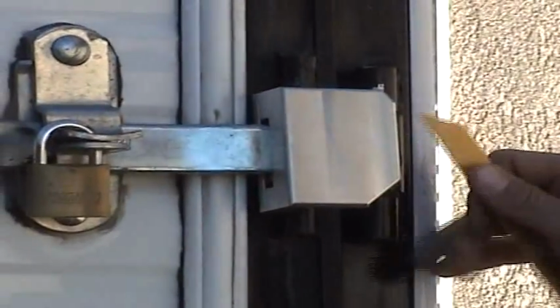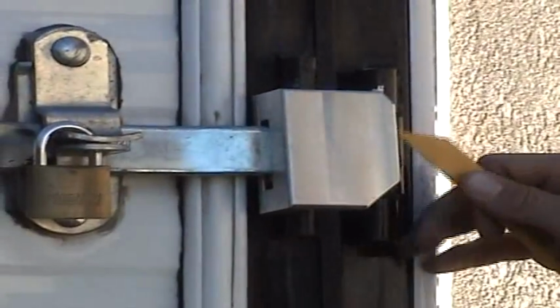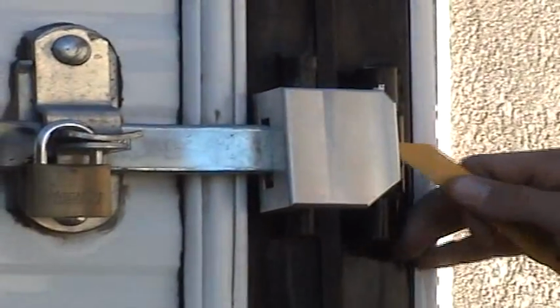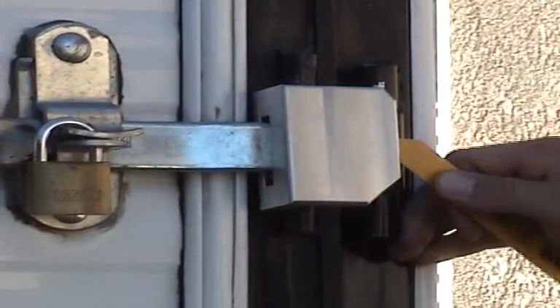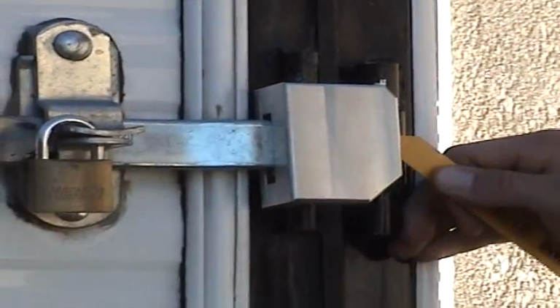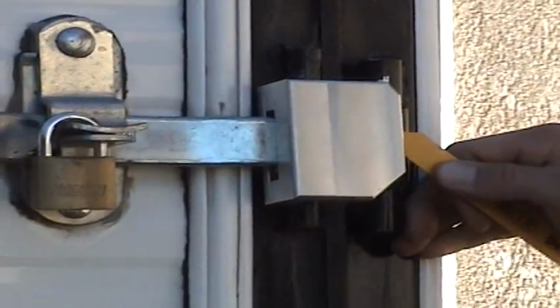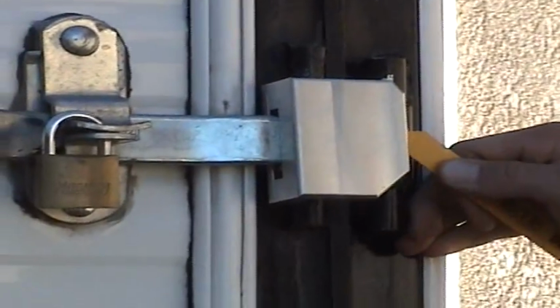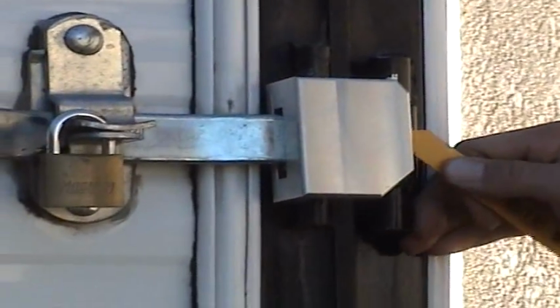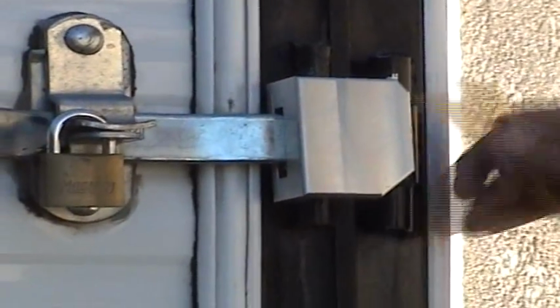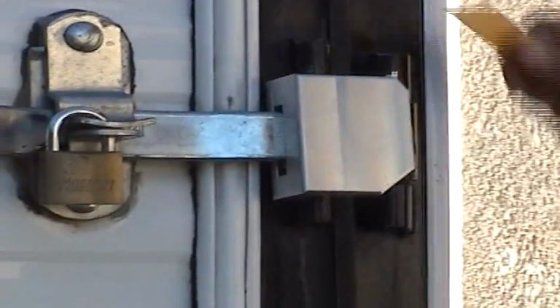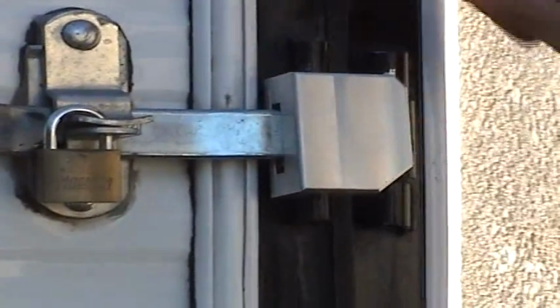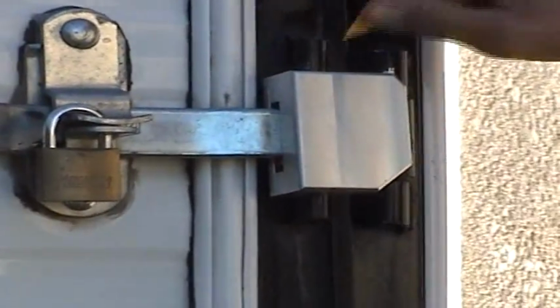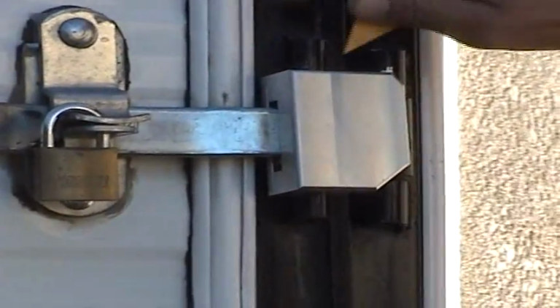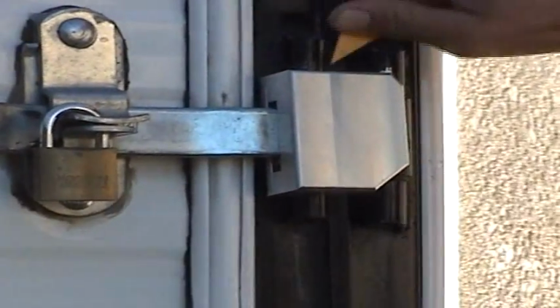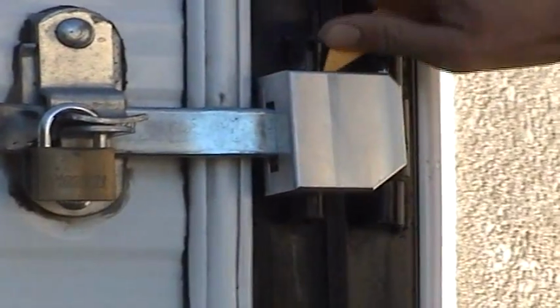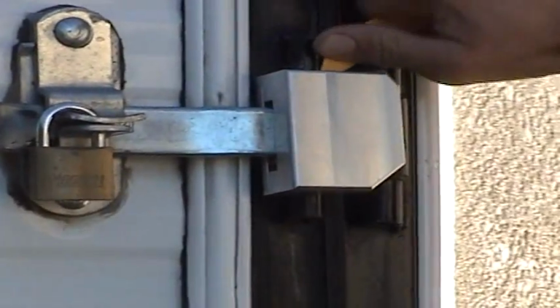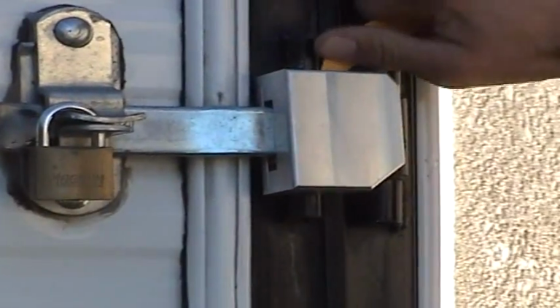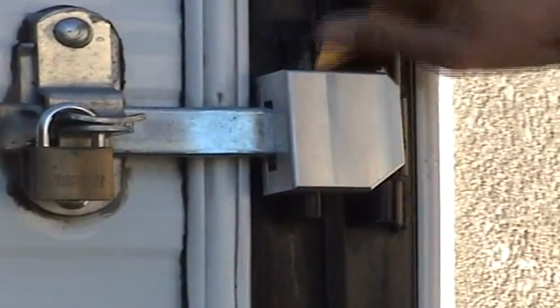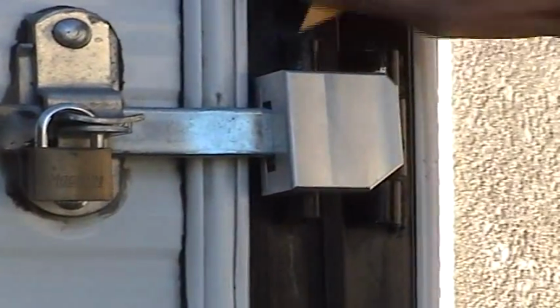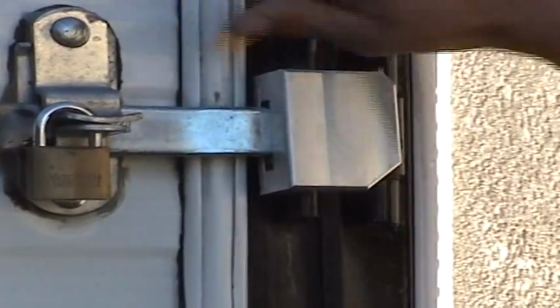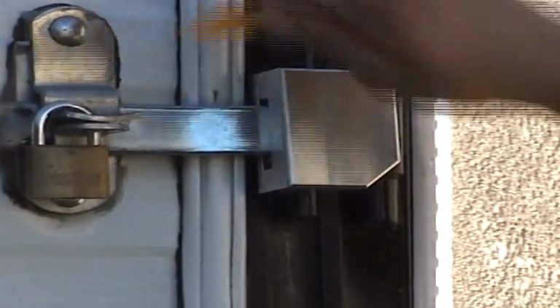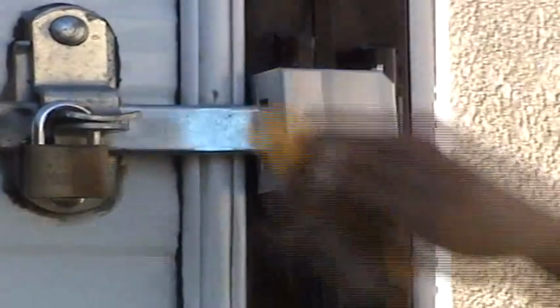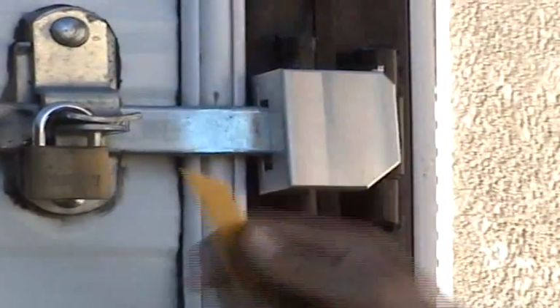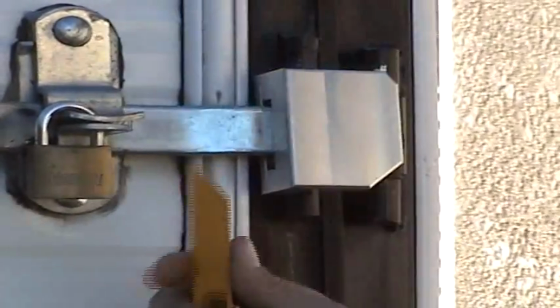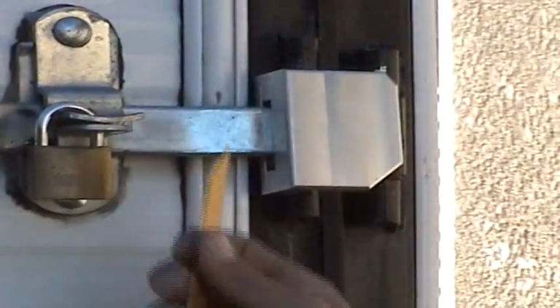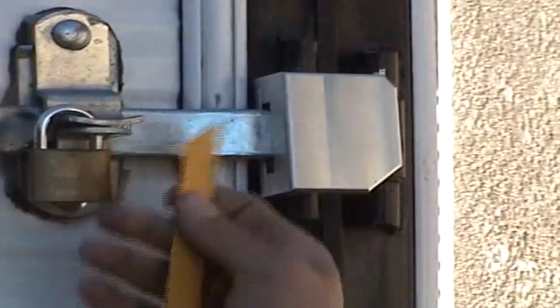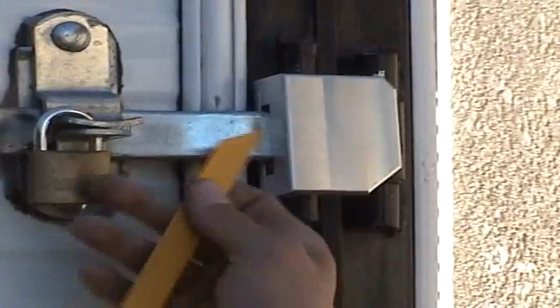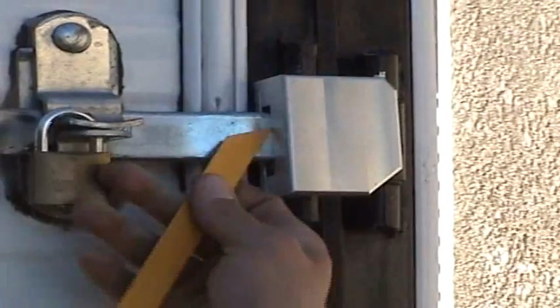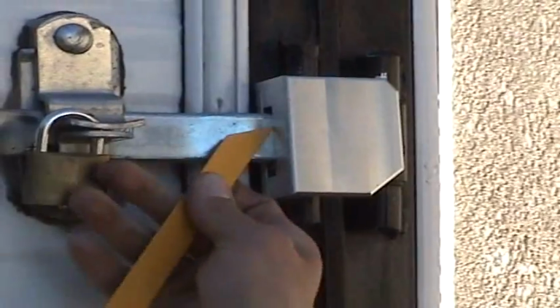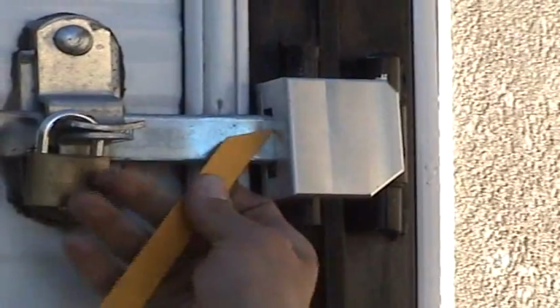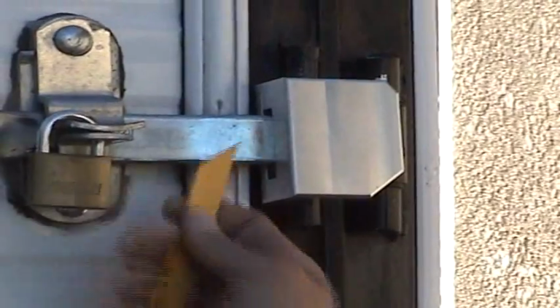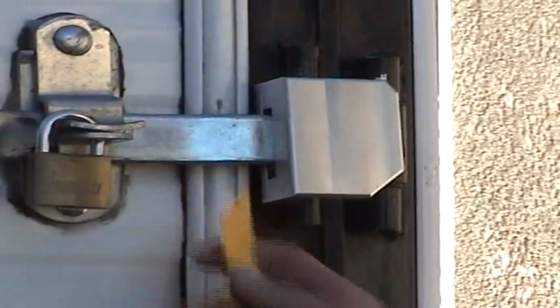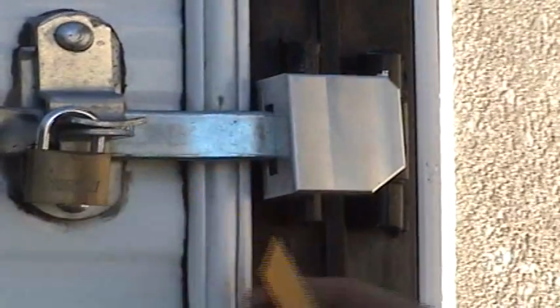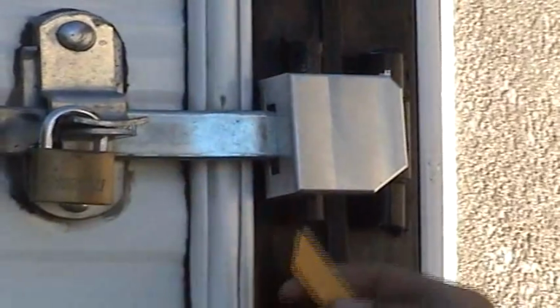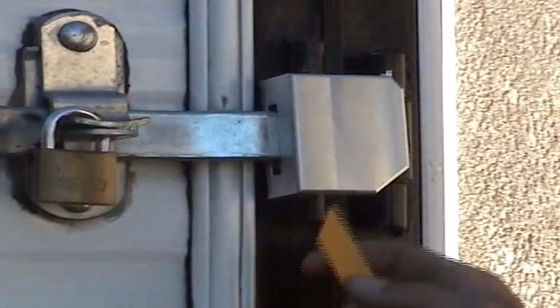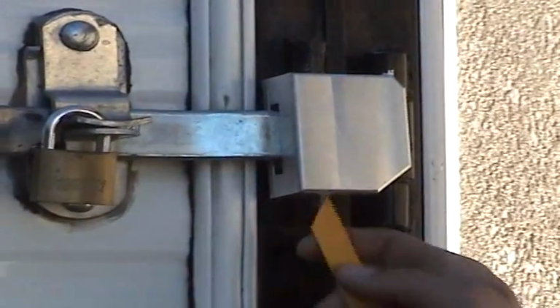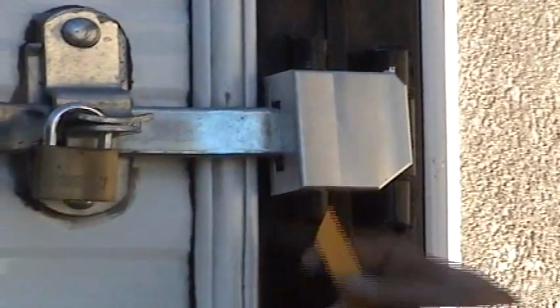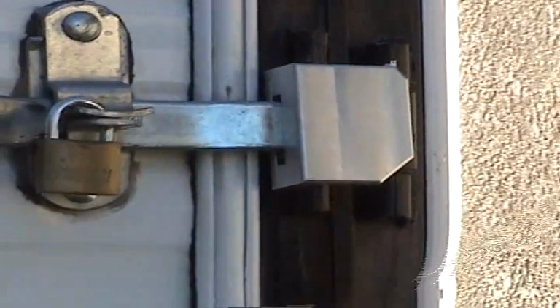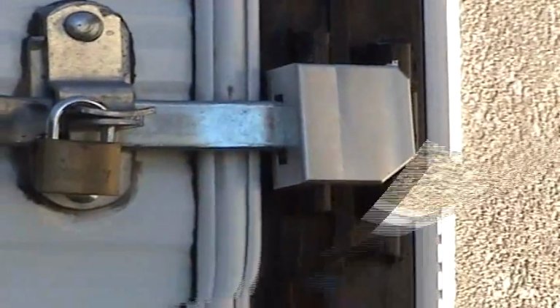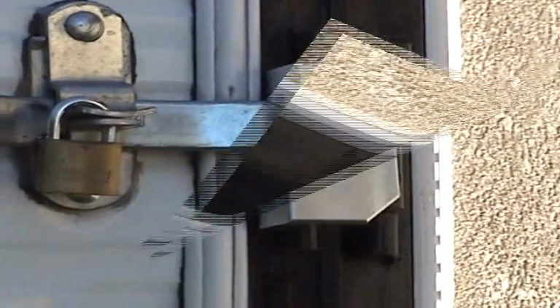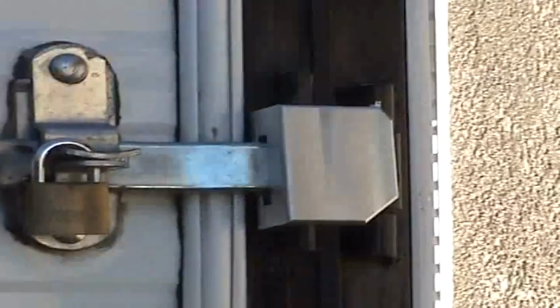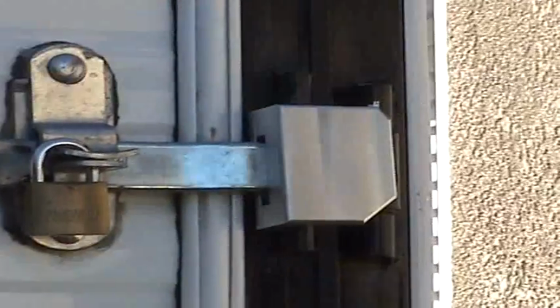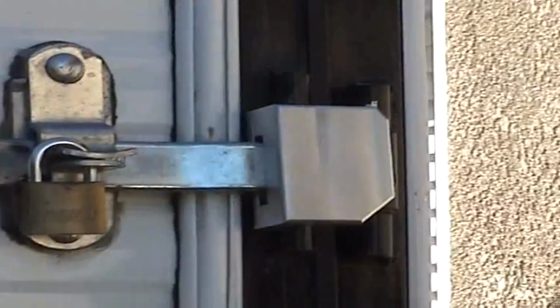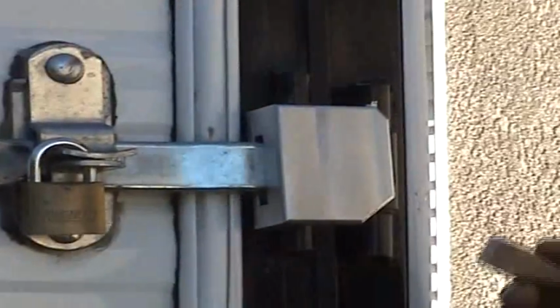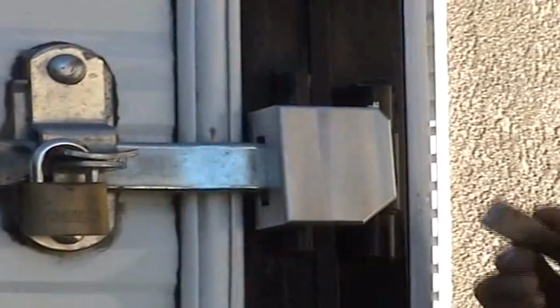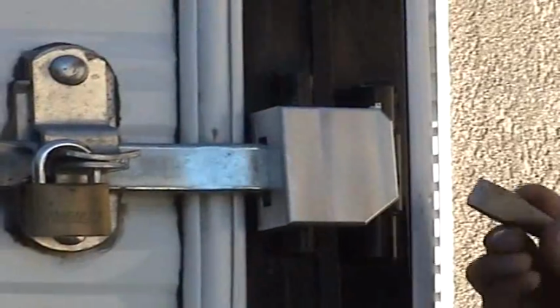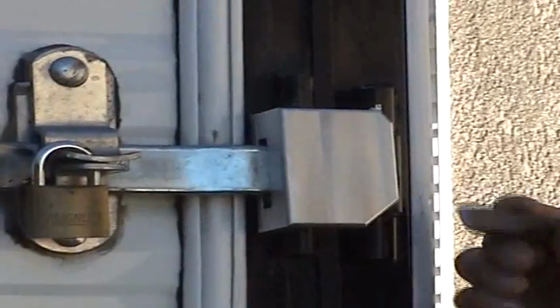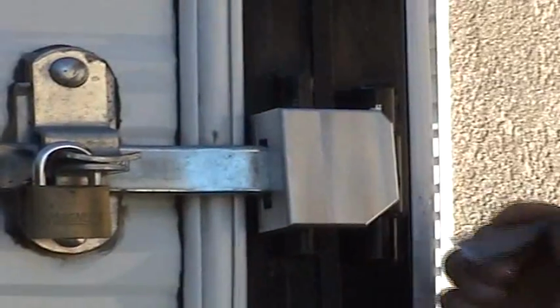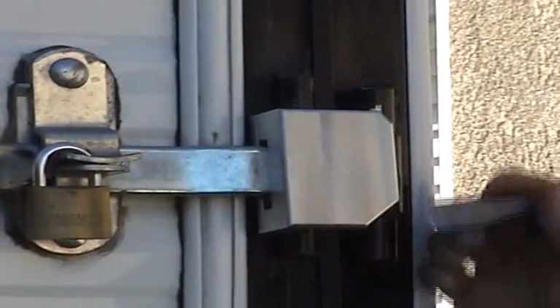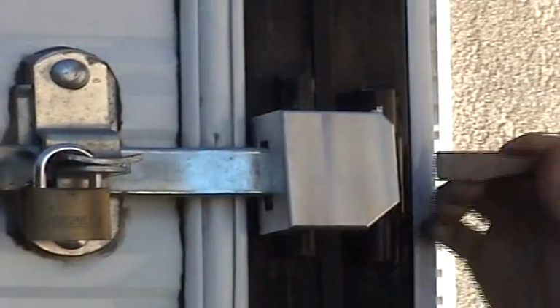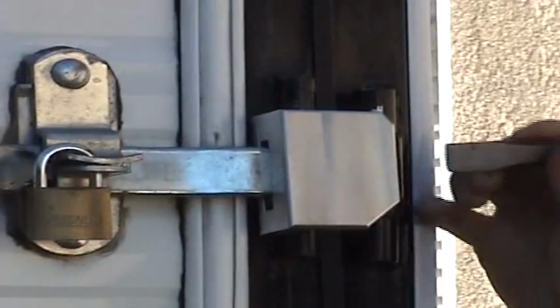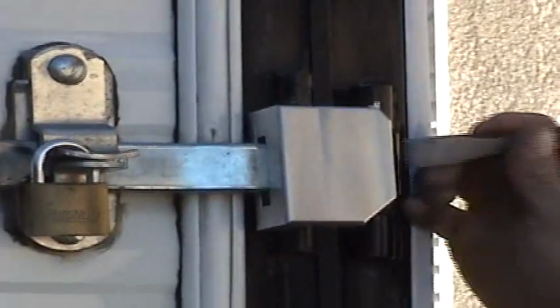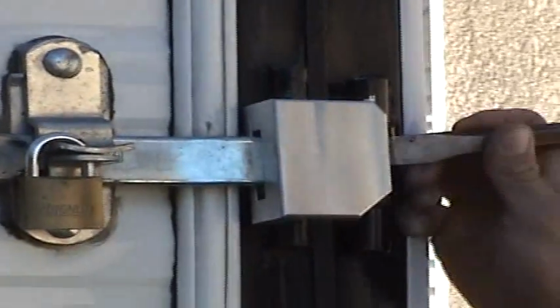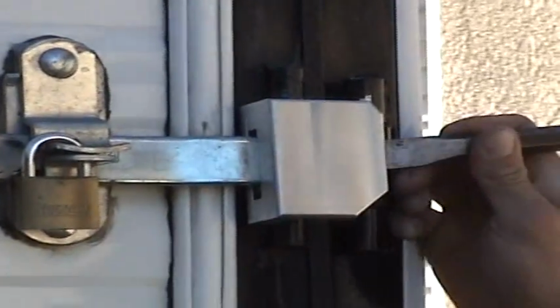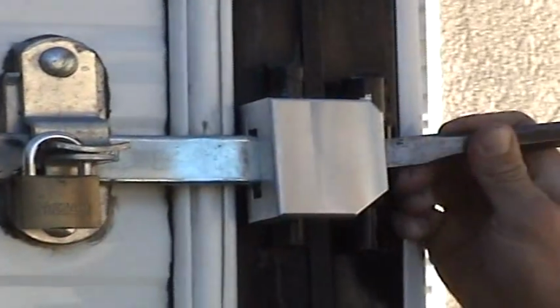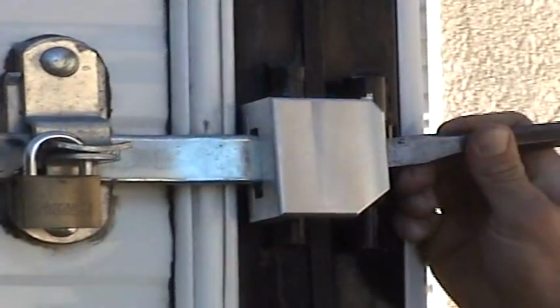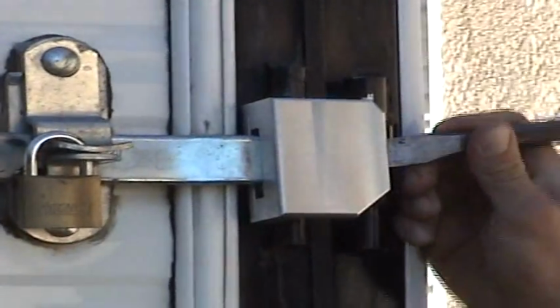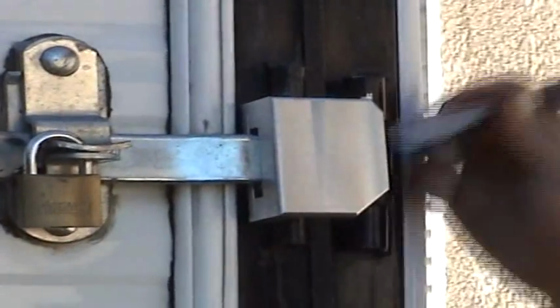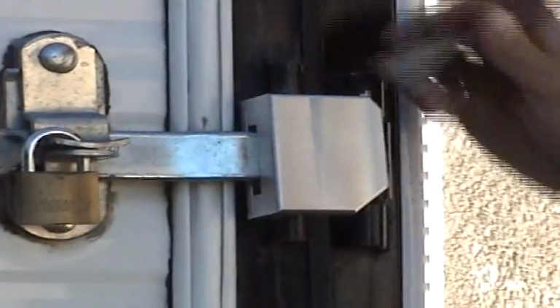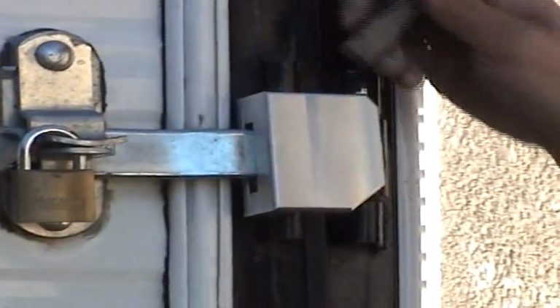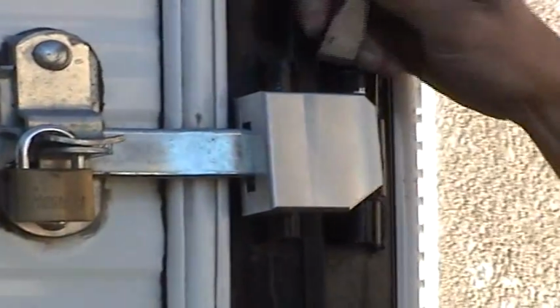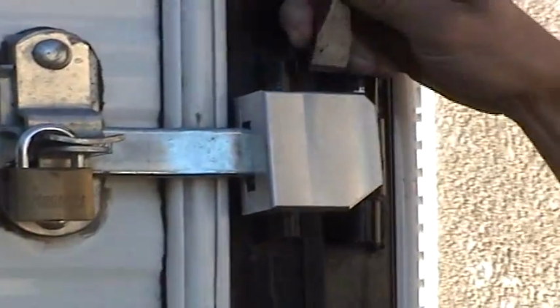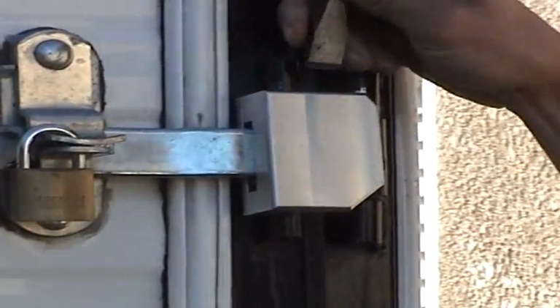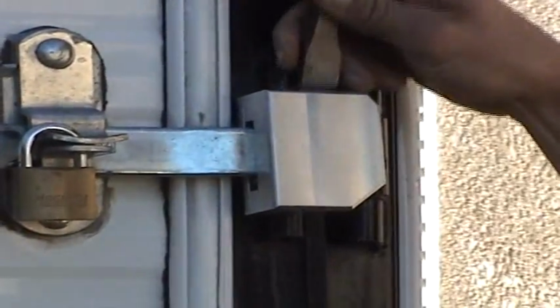The Security Shield covers the entire pivot of the trailer handle and protects the pivot of the handle from being broken into by a saw, chisel, or hammer.